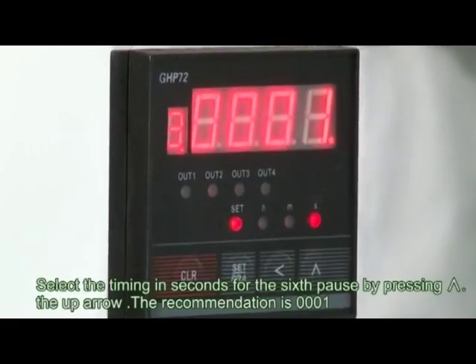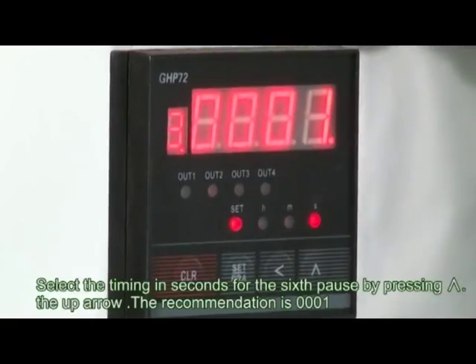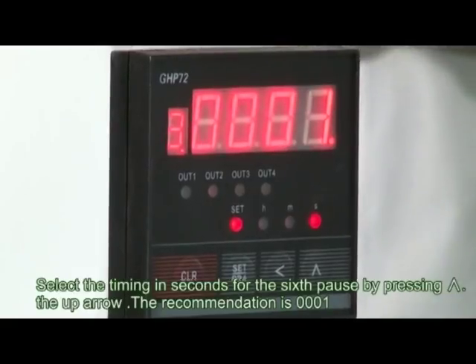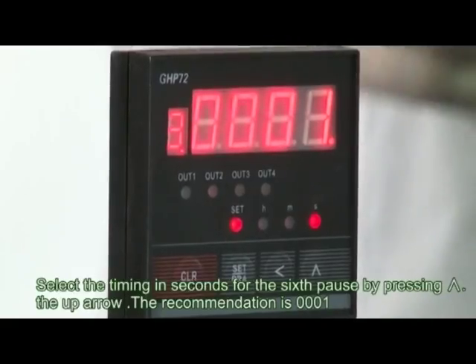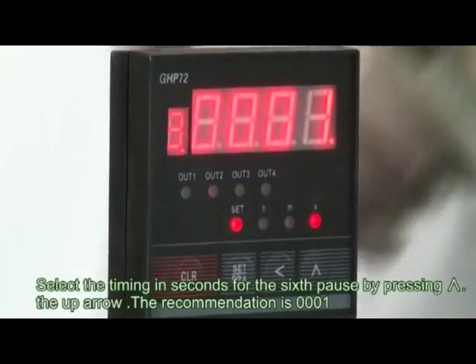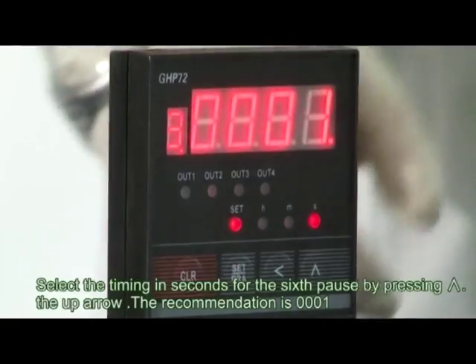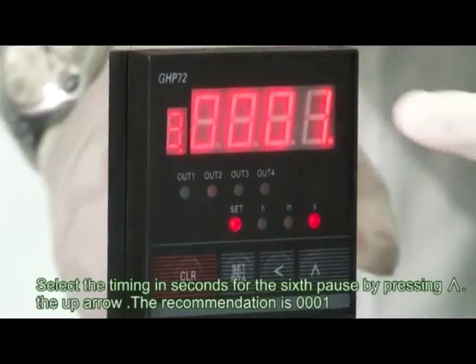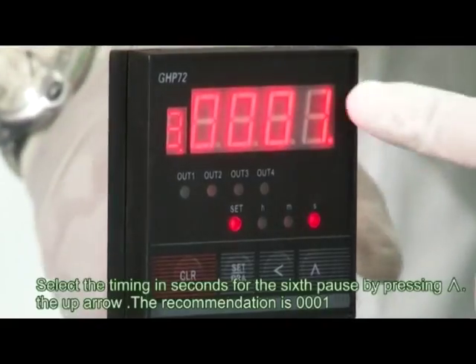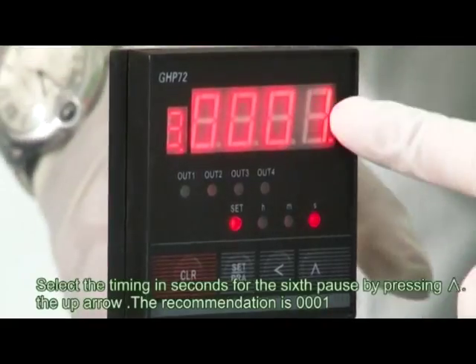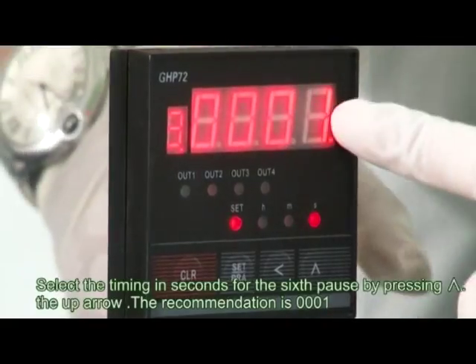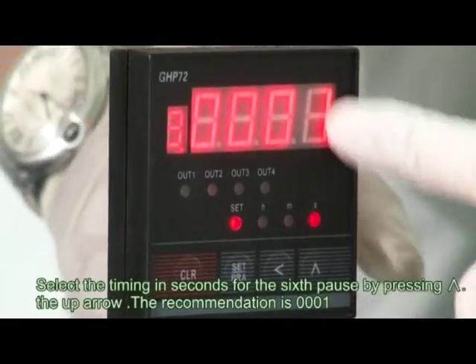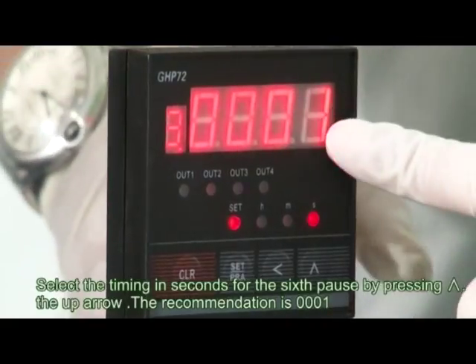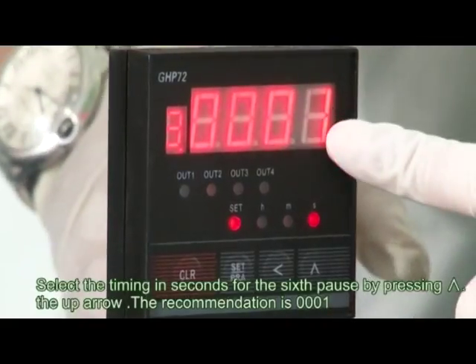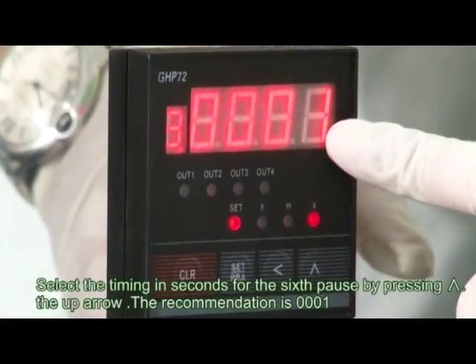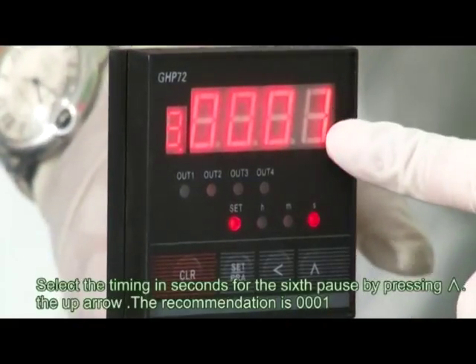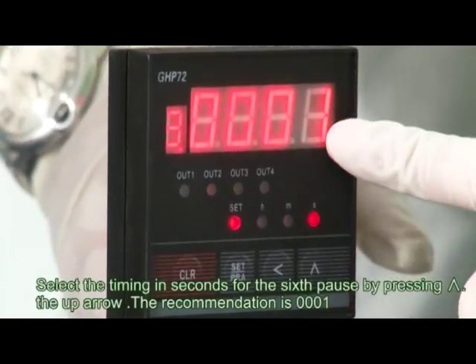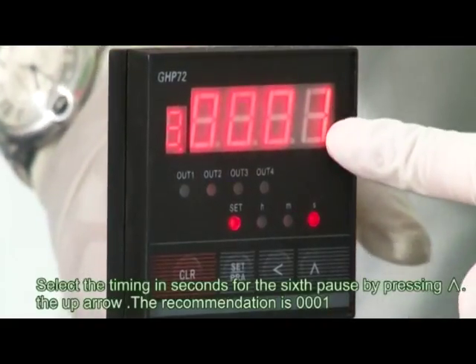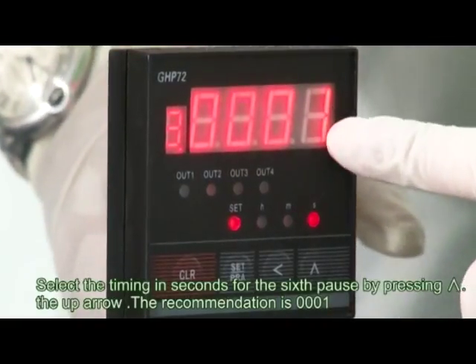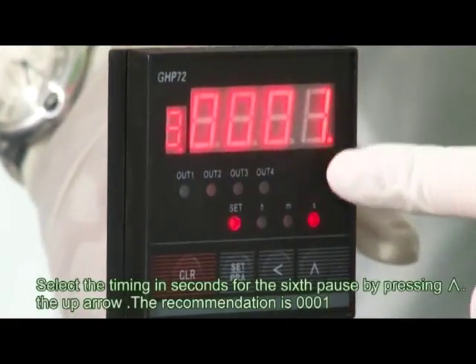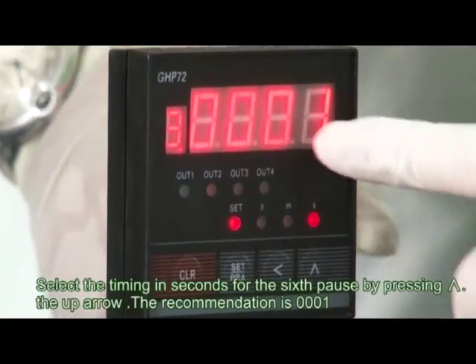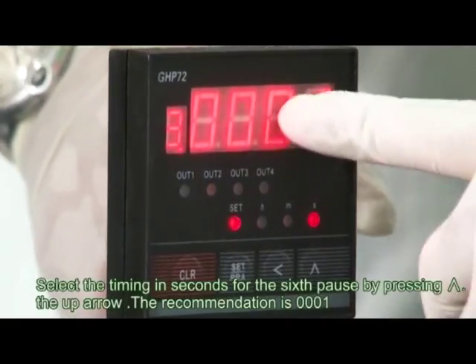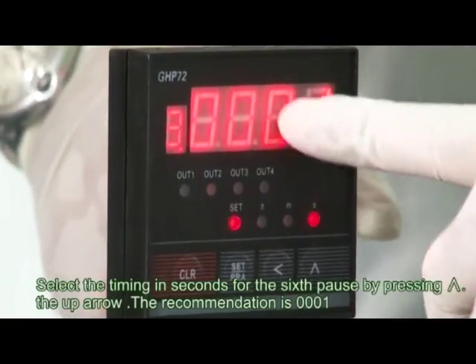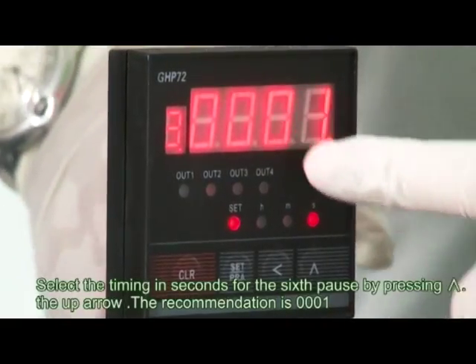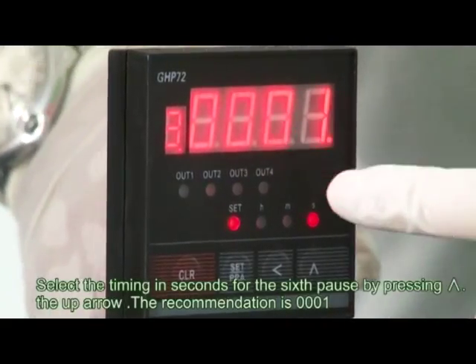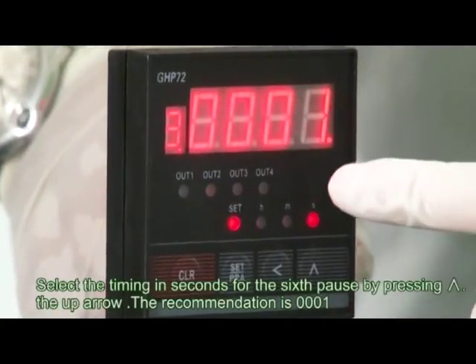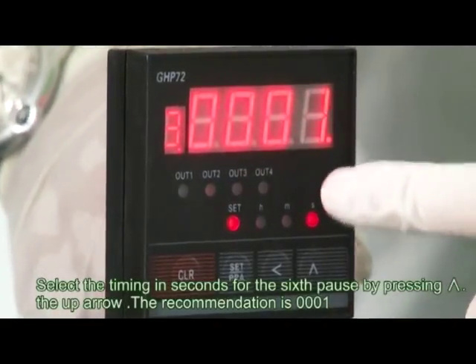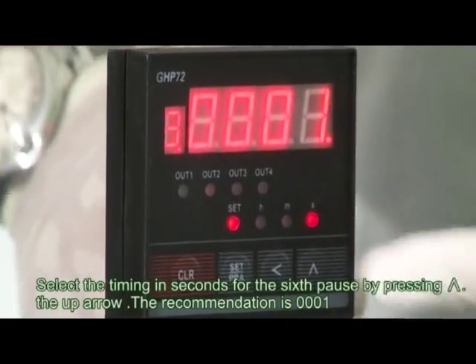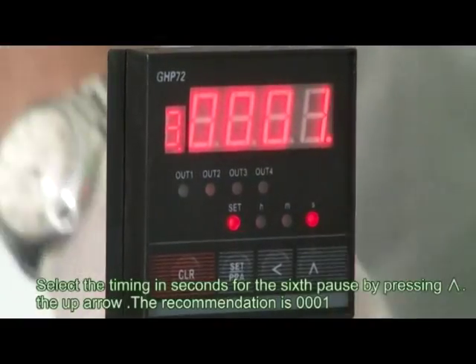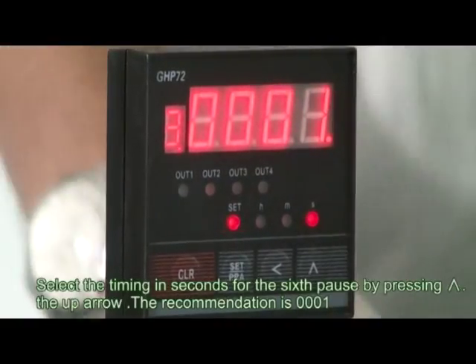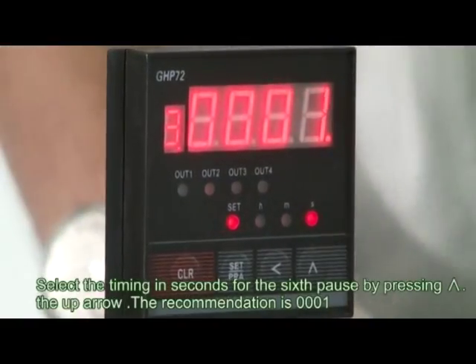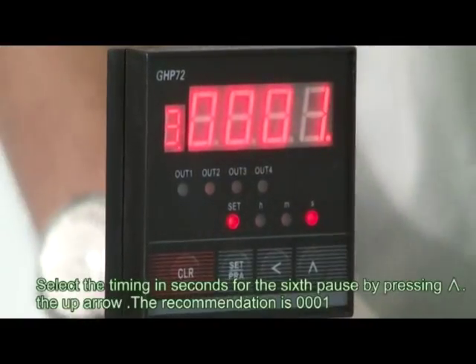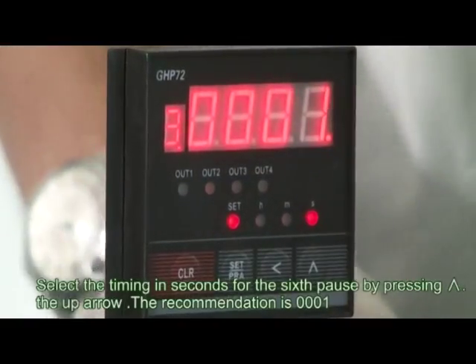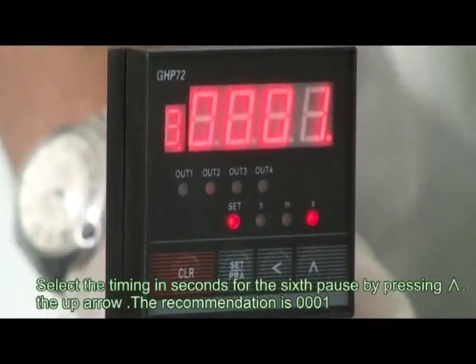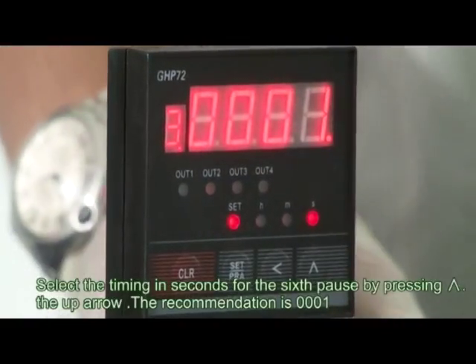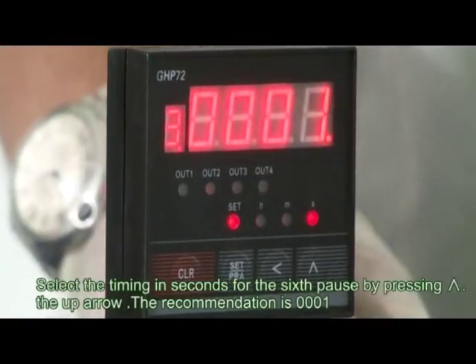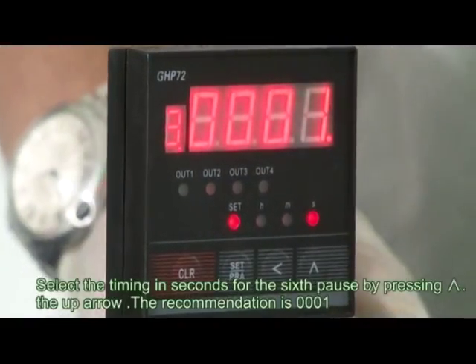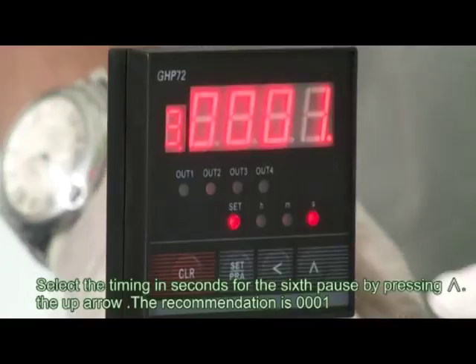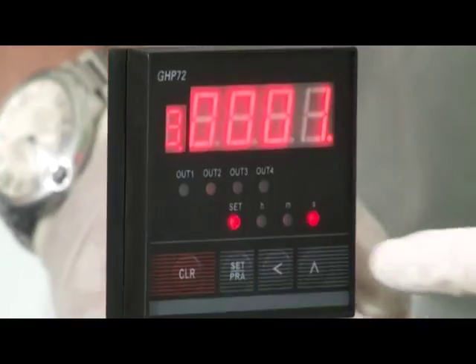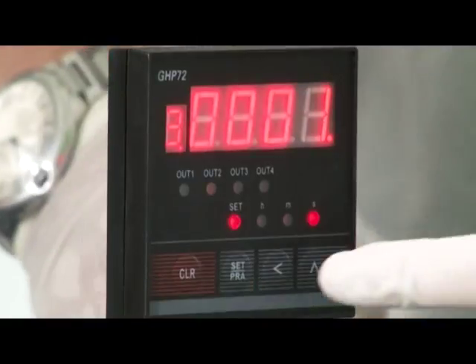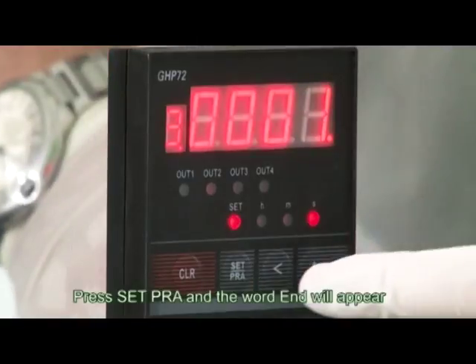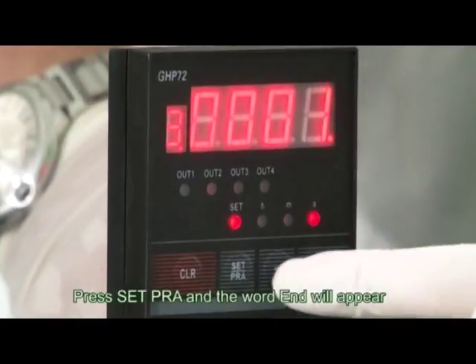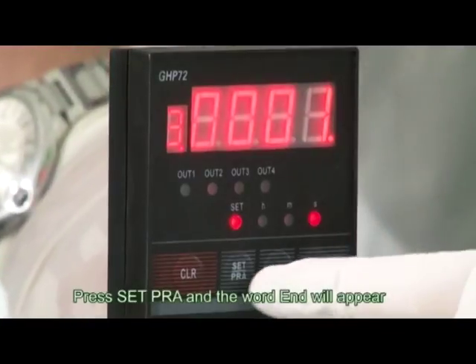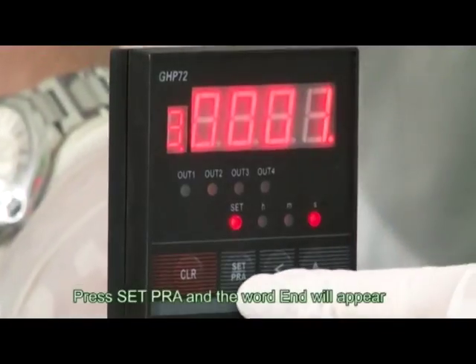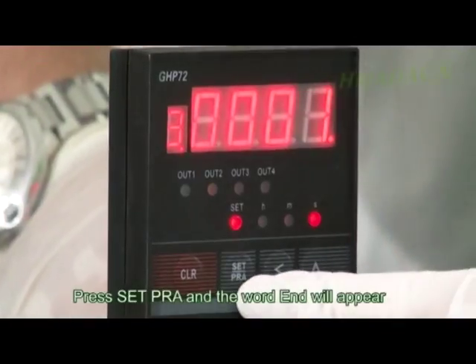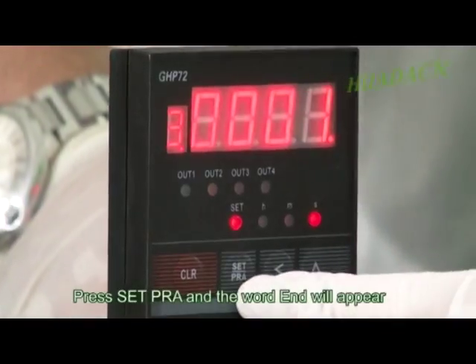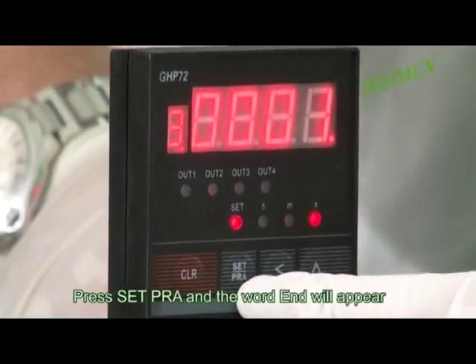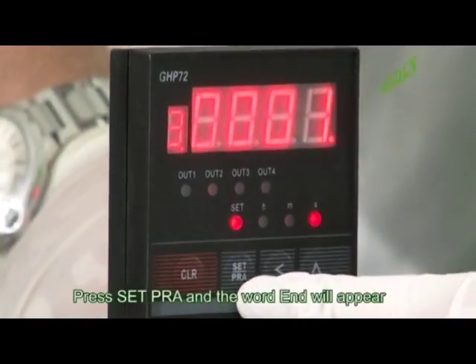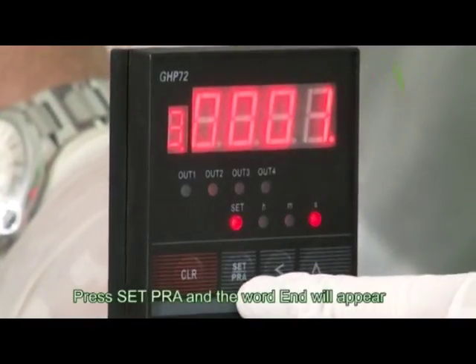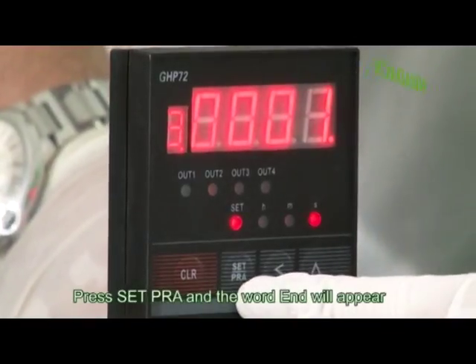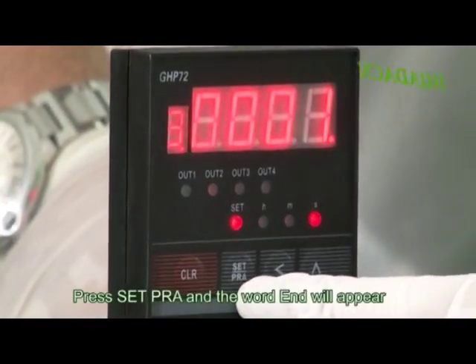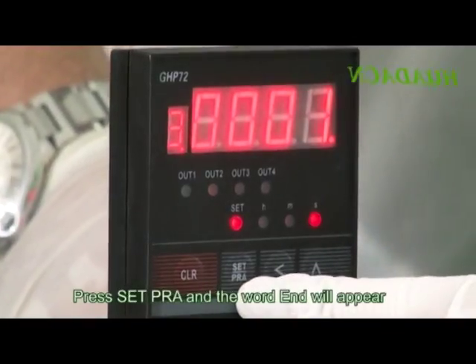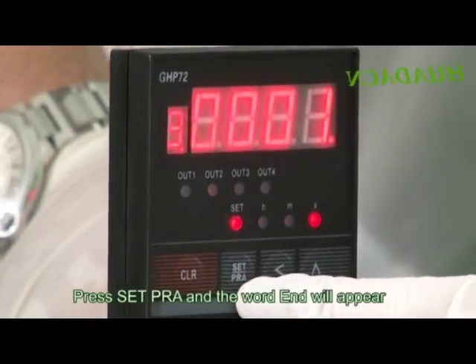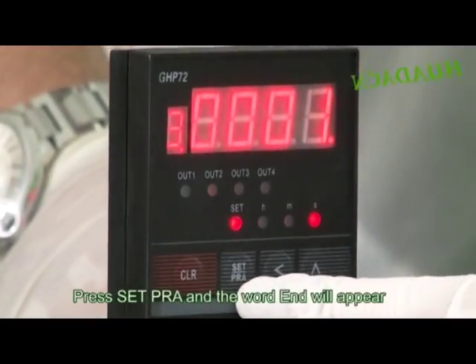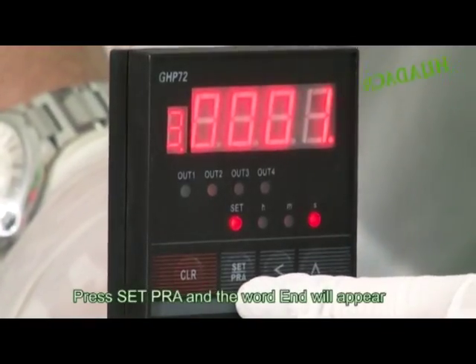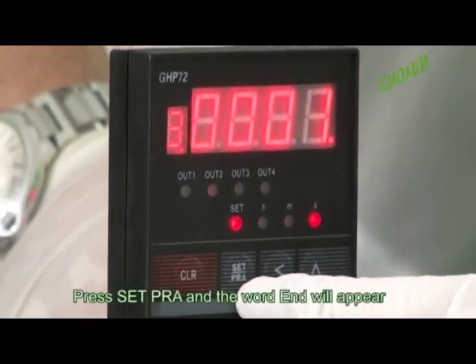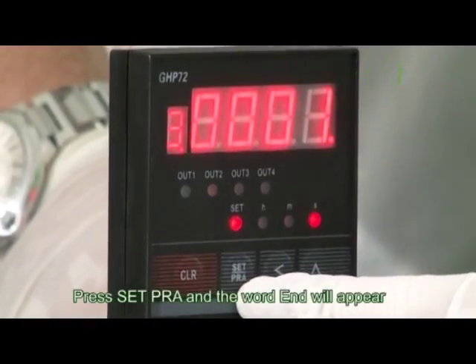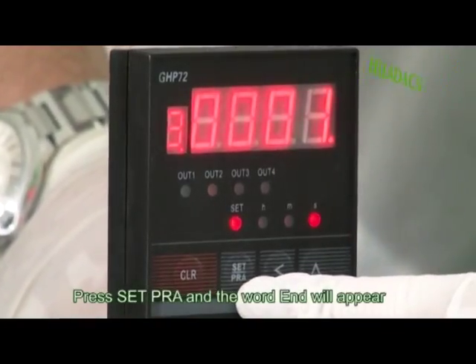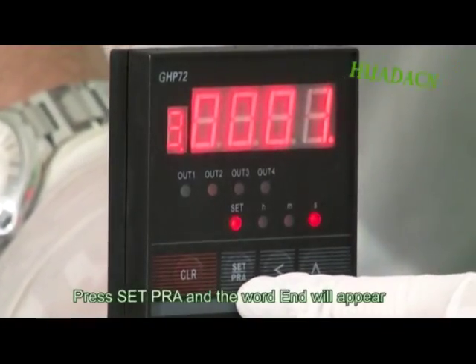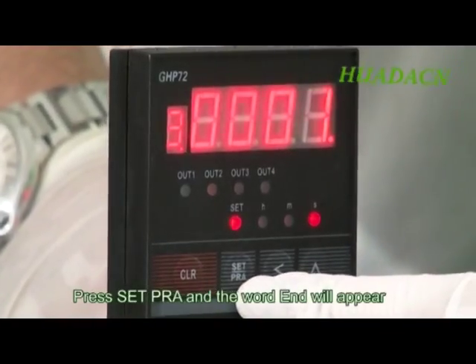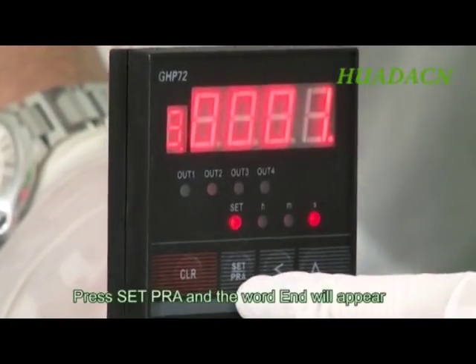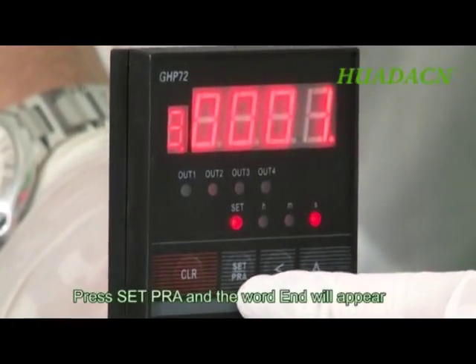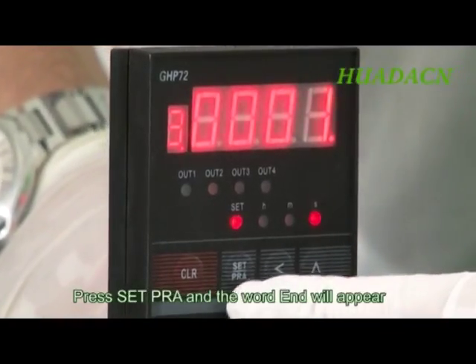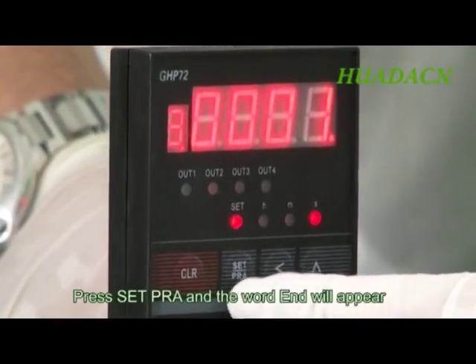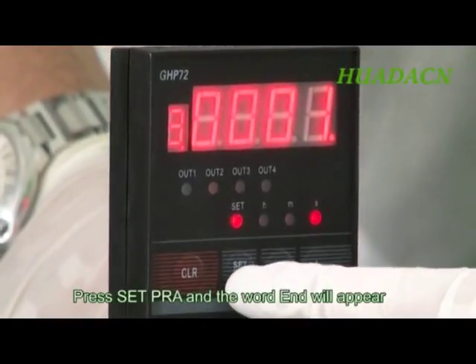Select the timing in seconds for the sixth pause by pressing the up arrow. Press Set Pra and the word END will appear.